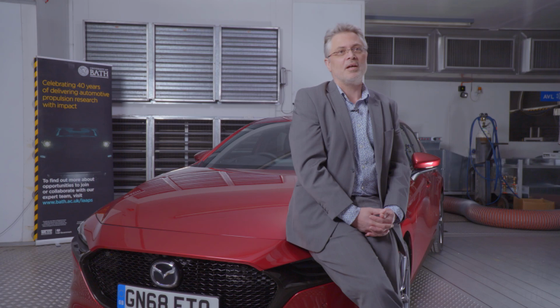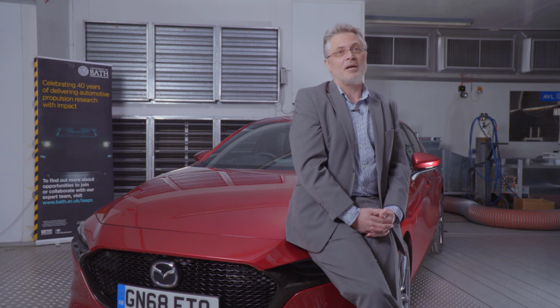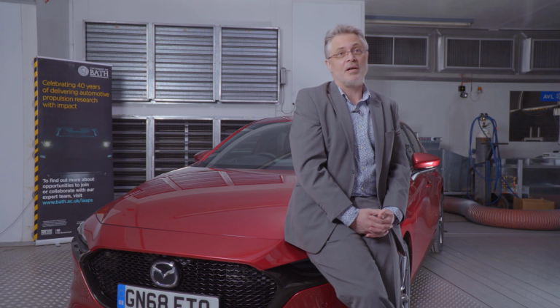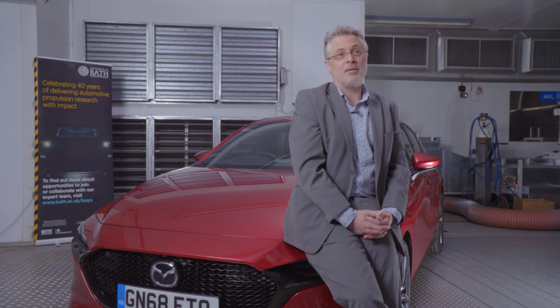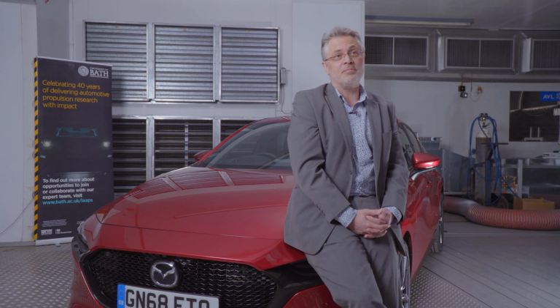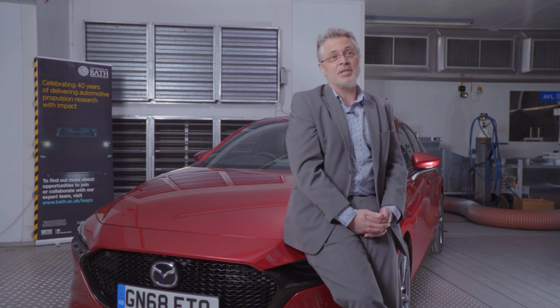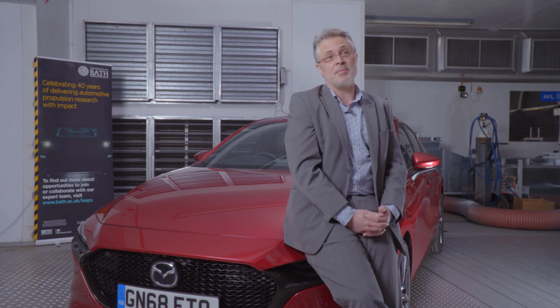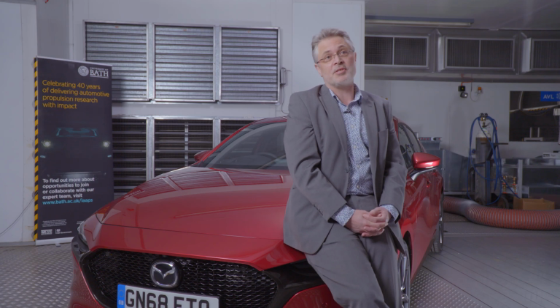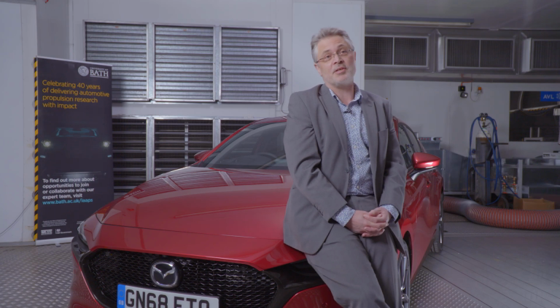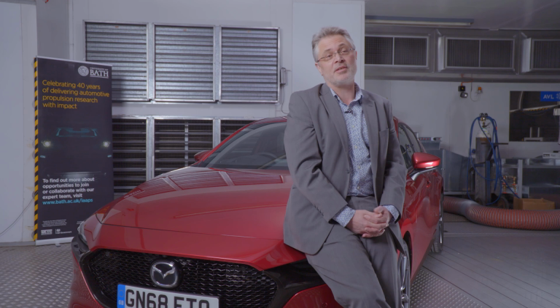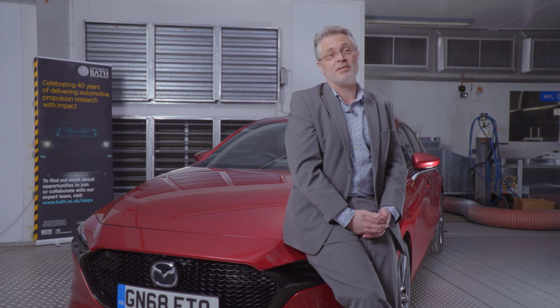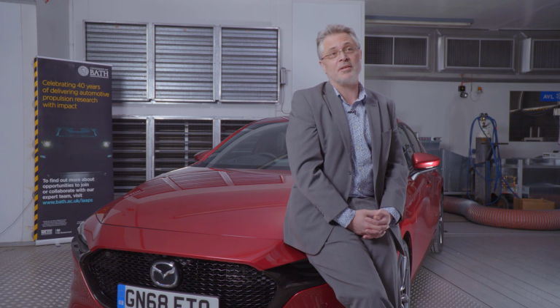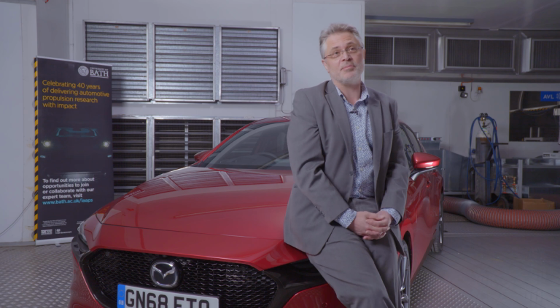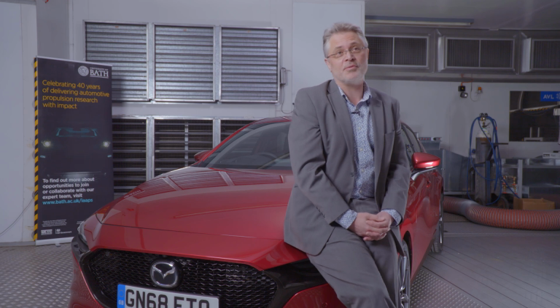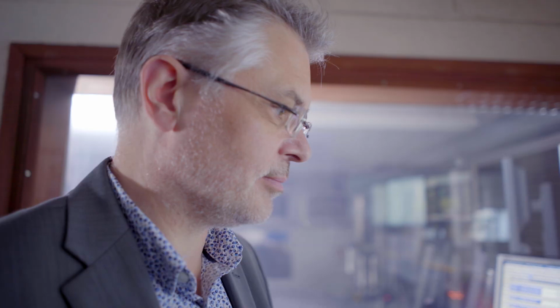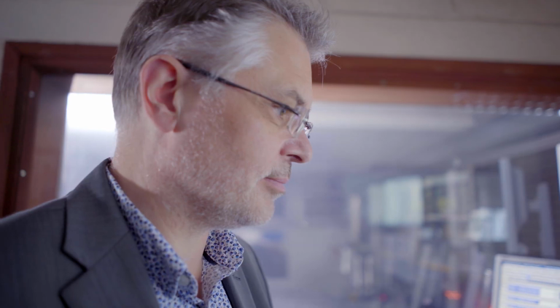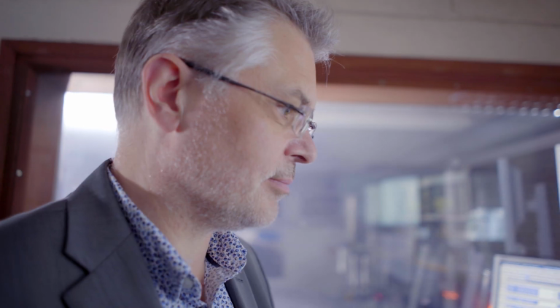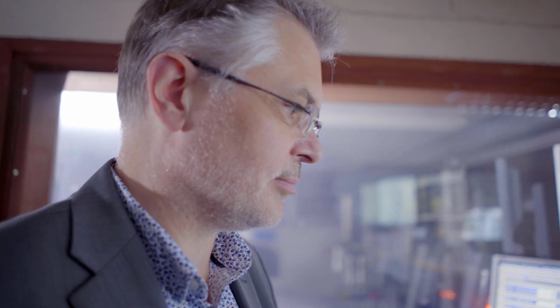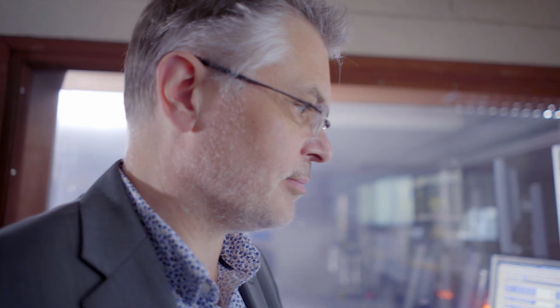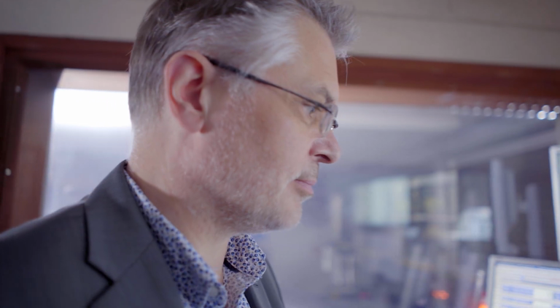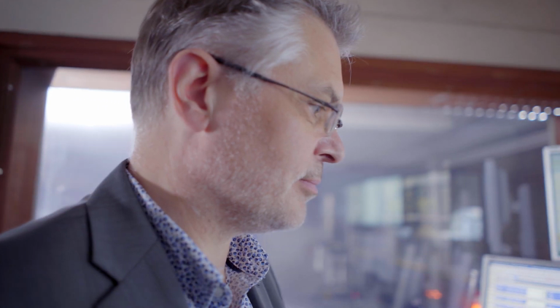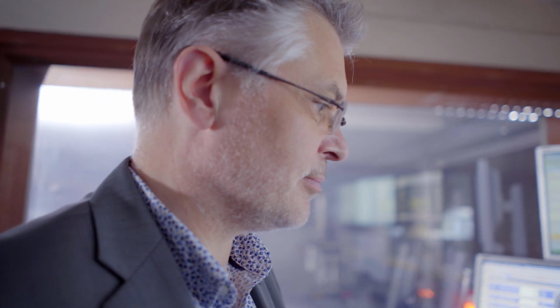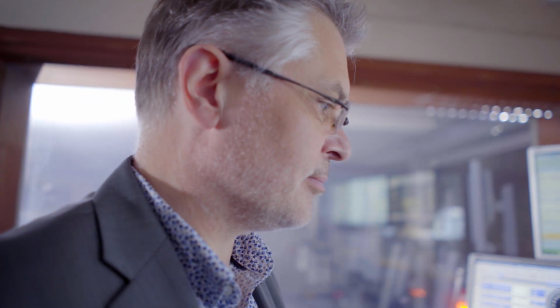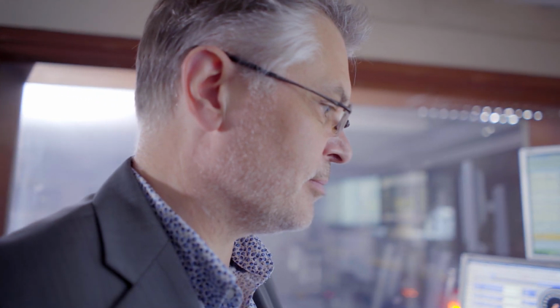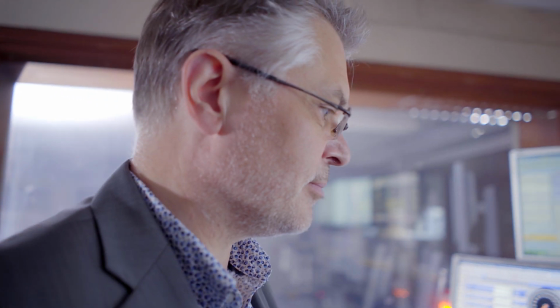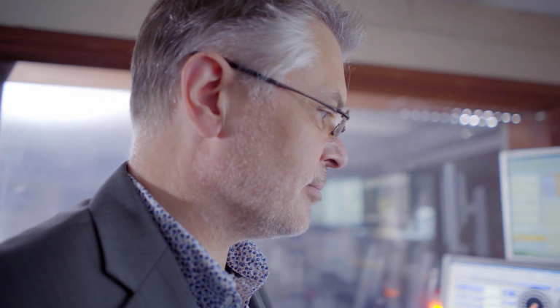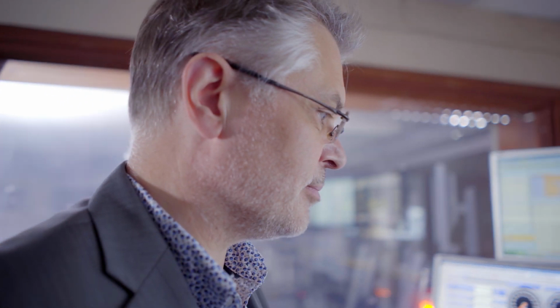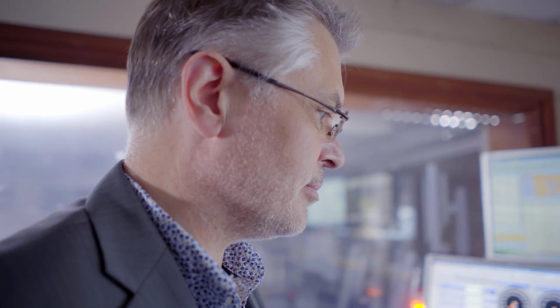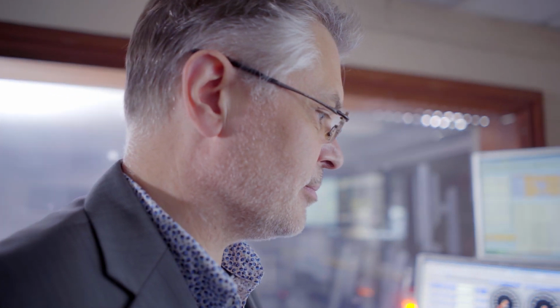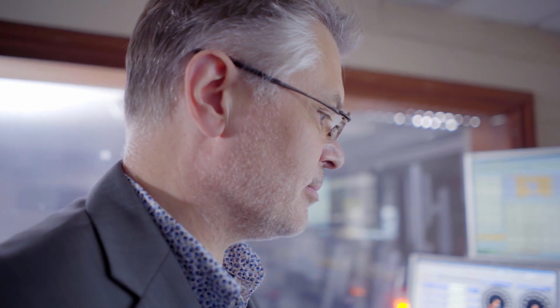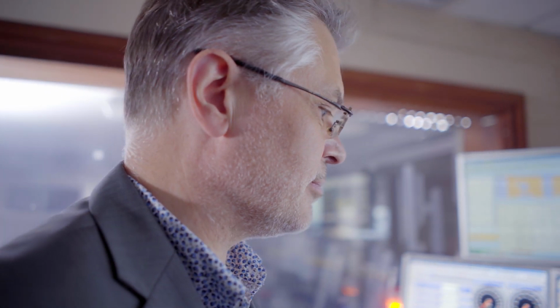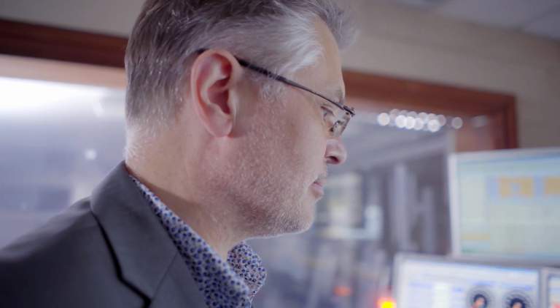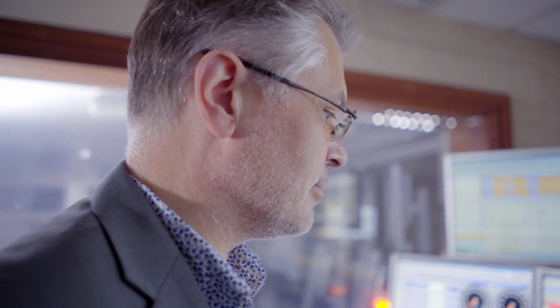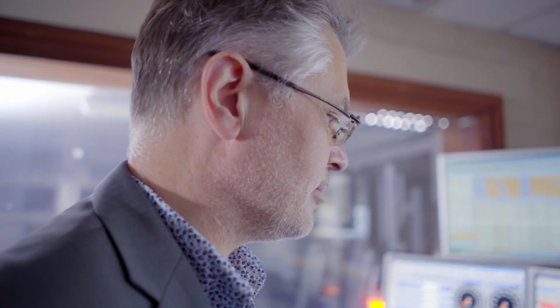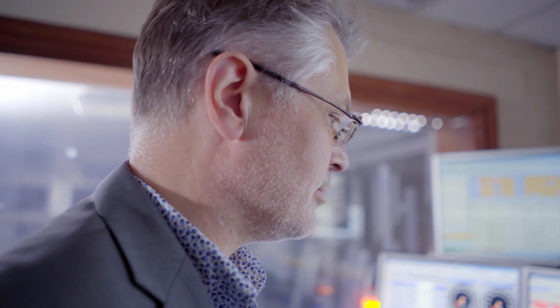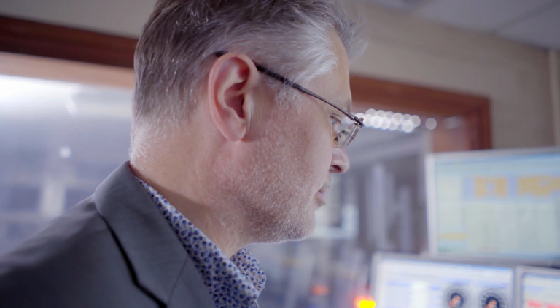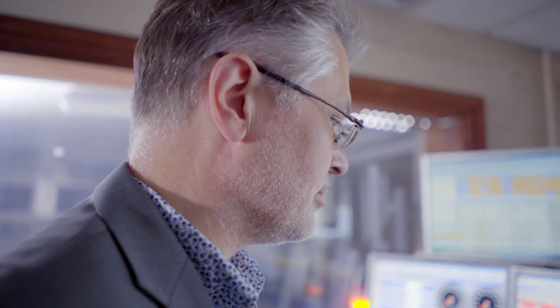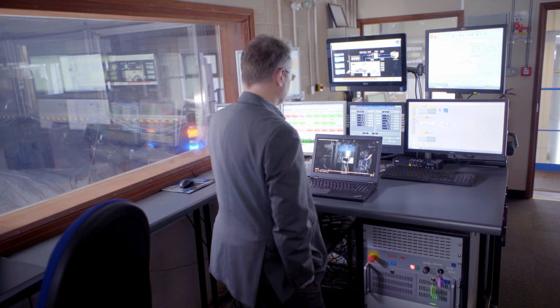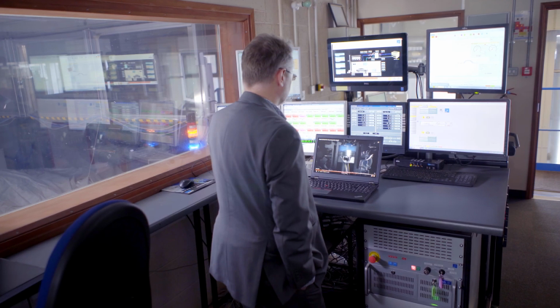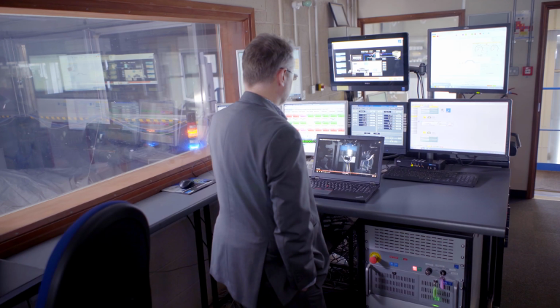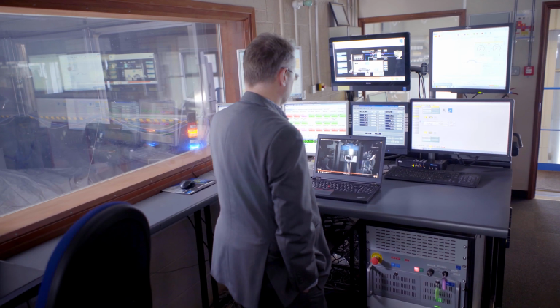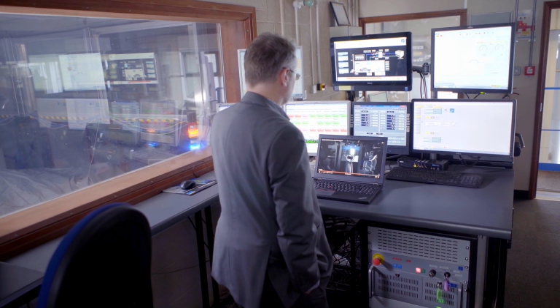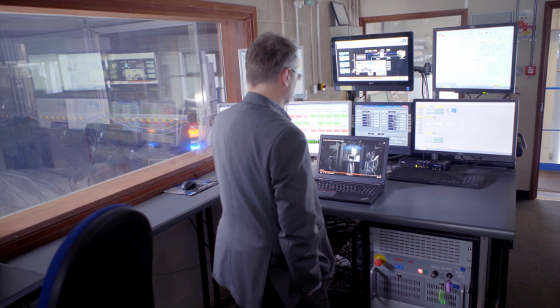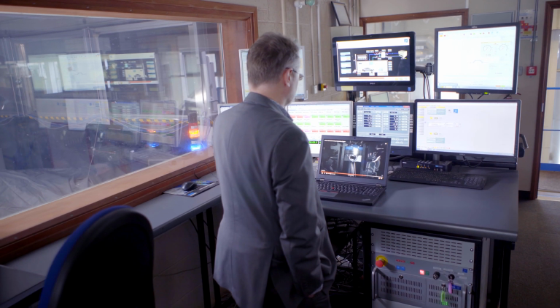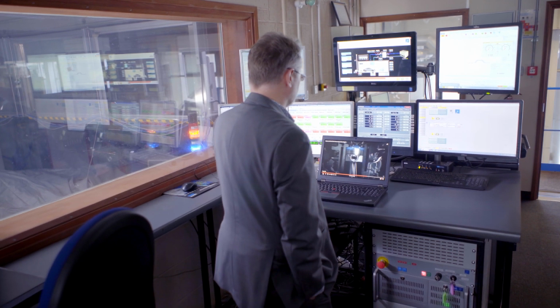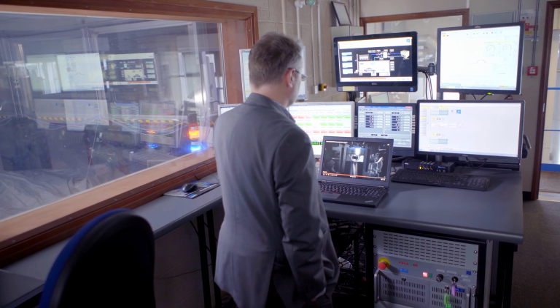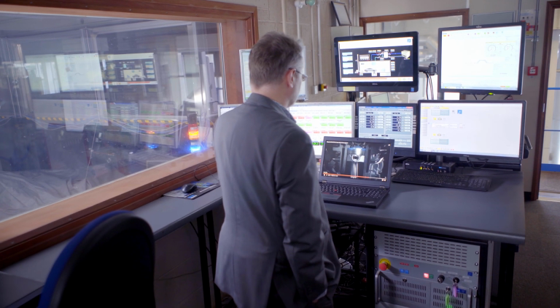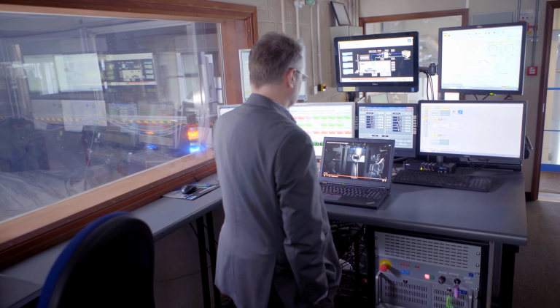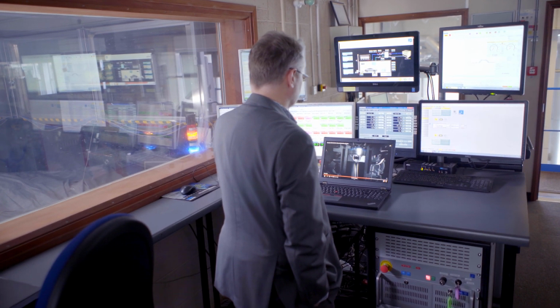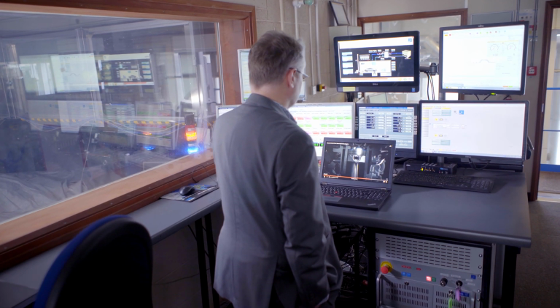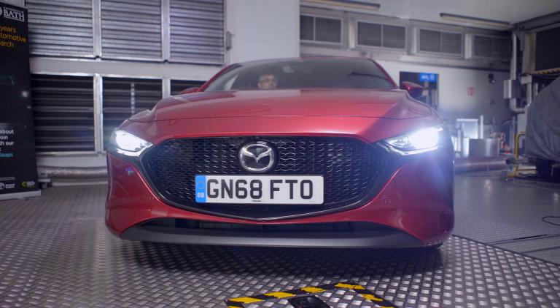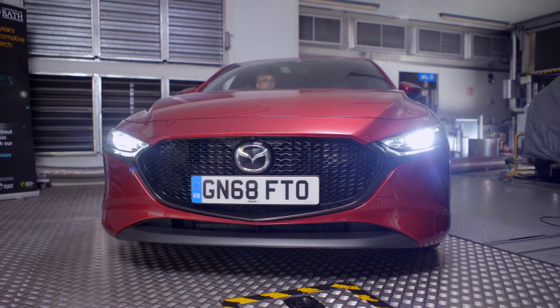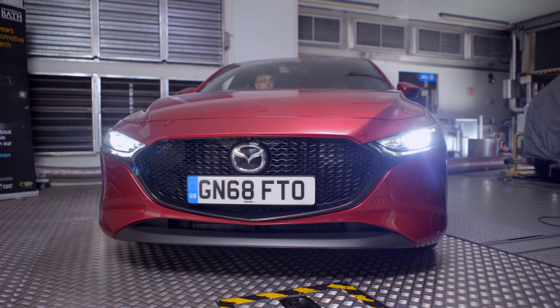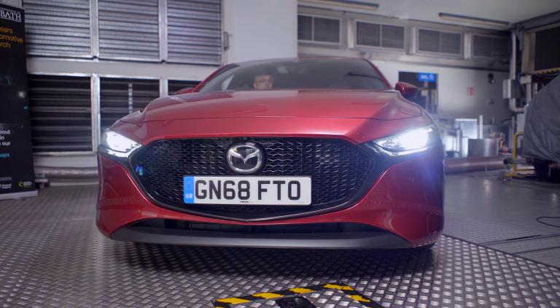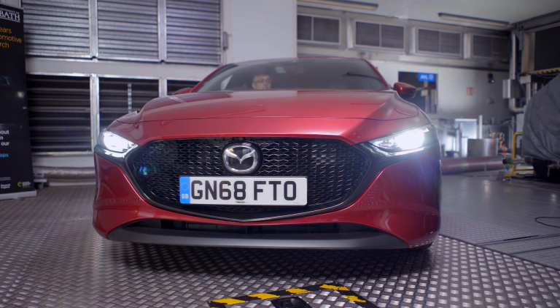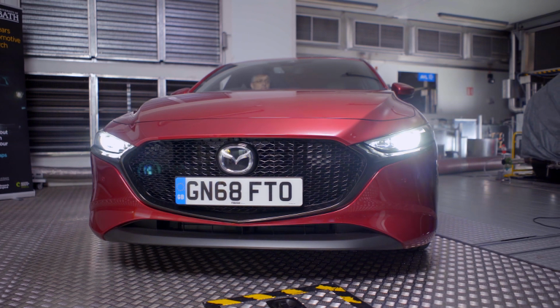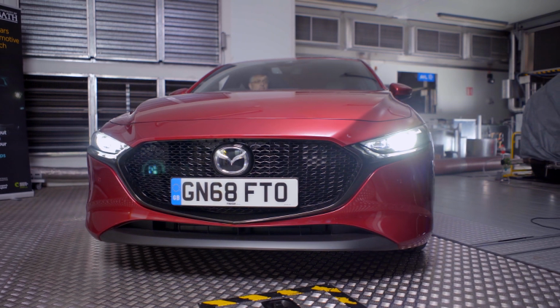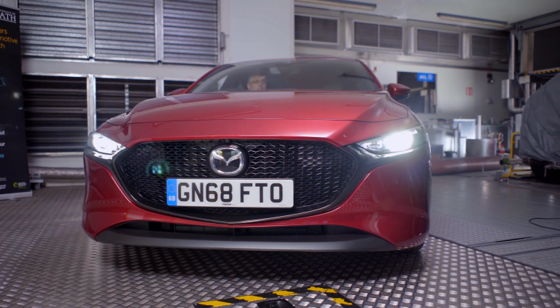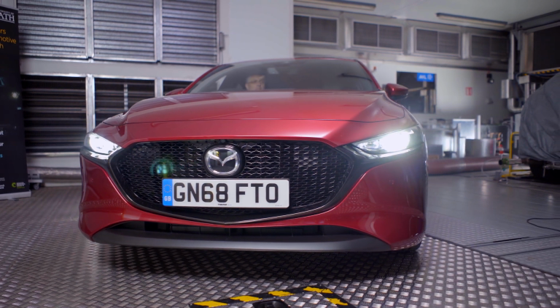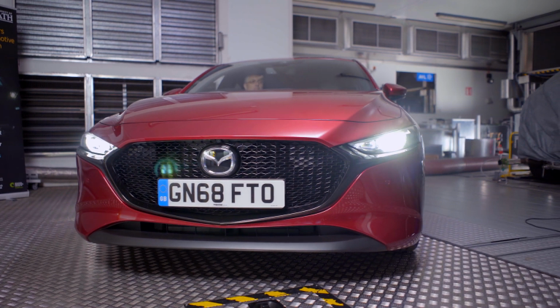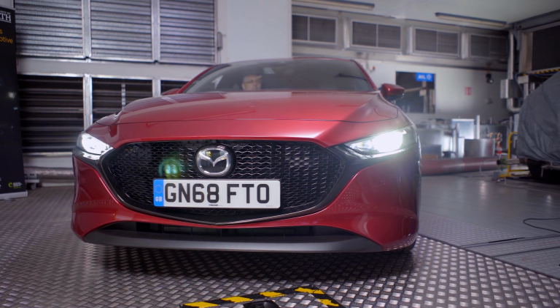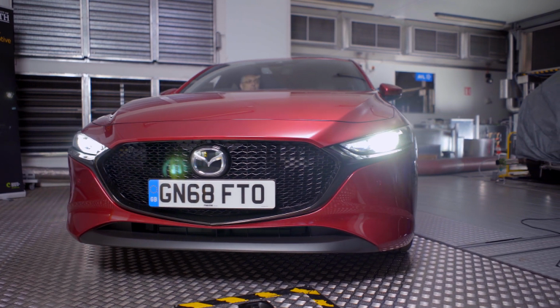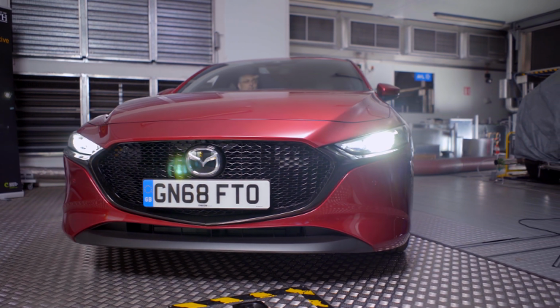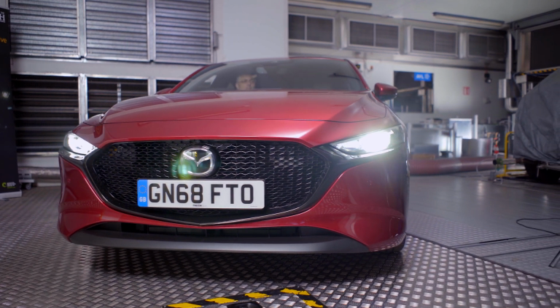I'm Jamie Turner, Professor of Engines and Energy Systems at the University of Bath in the Institute of Advanced Automotive Propulsion Systems.